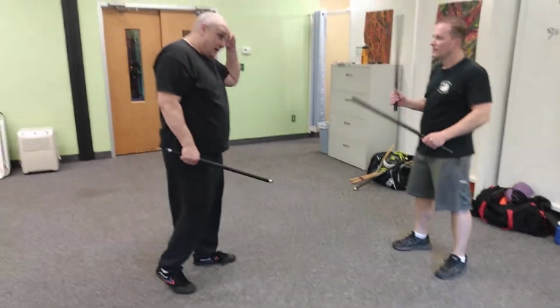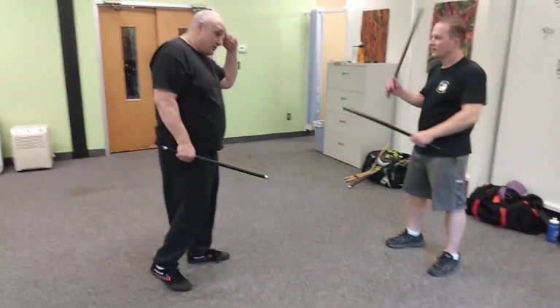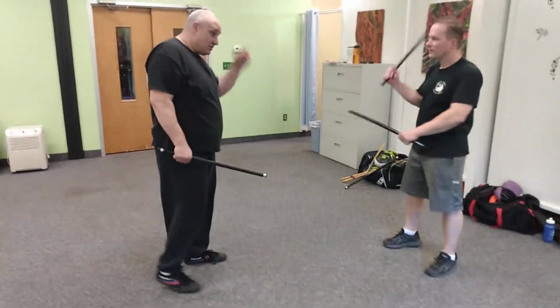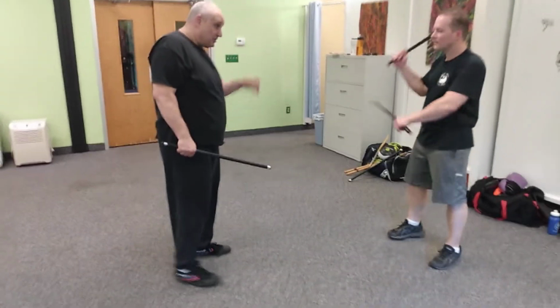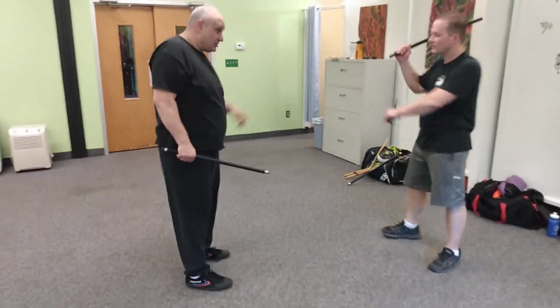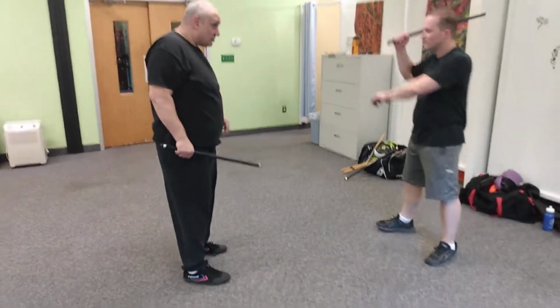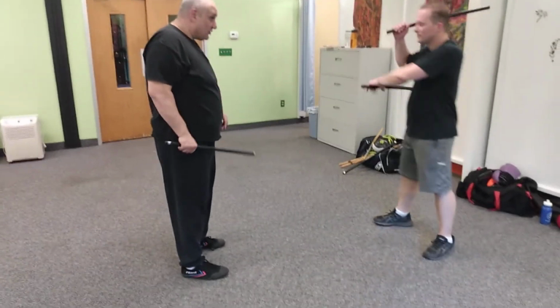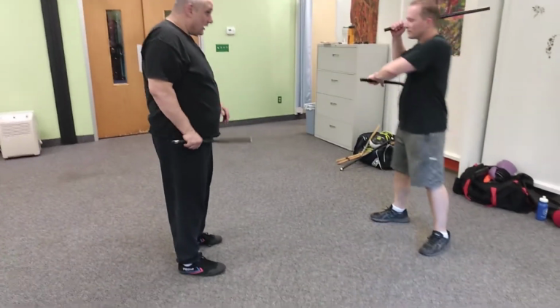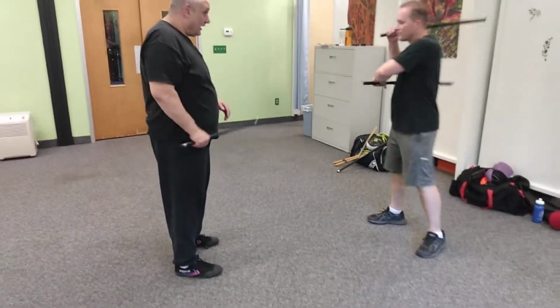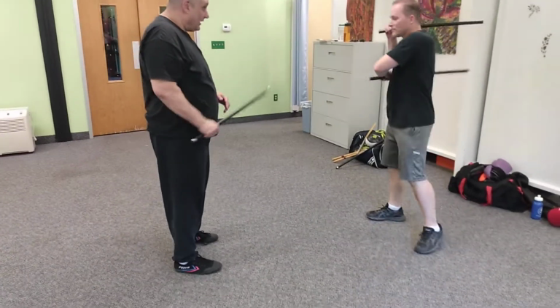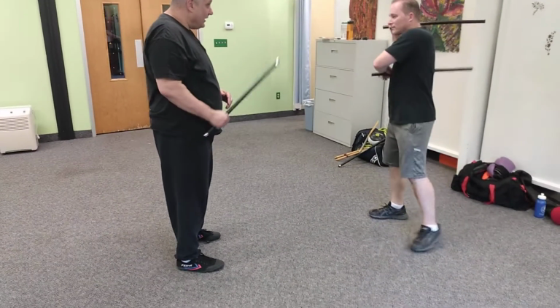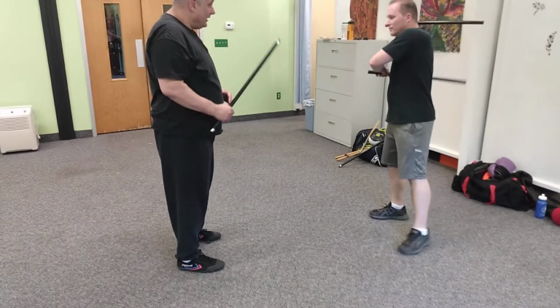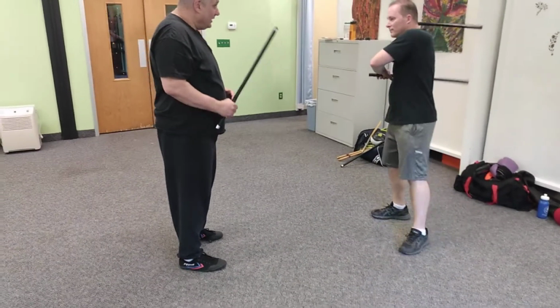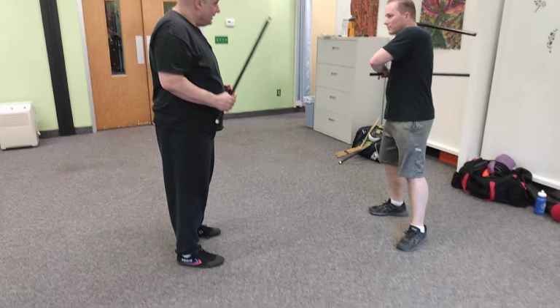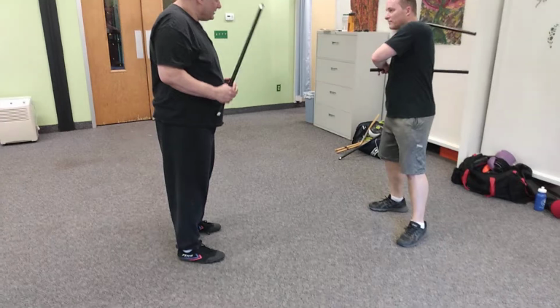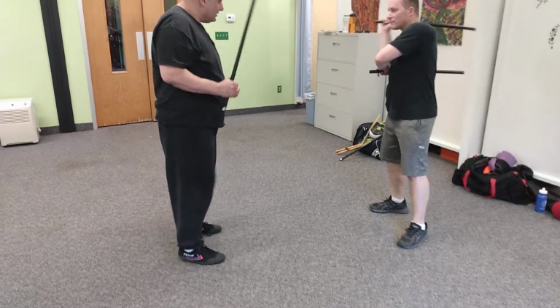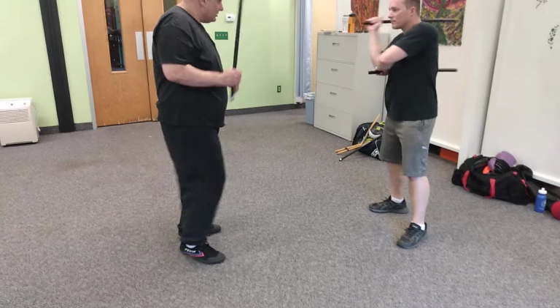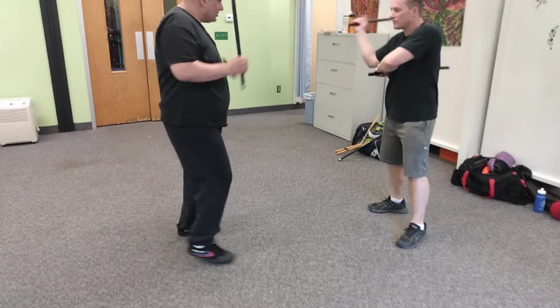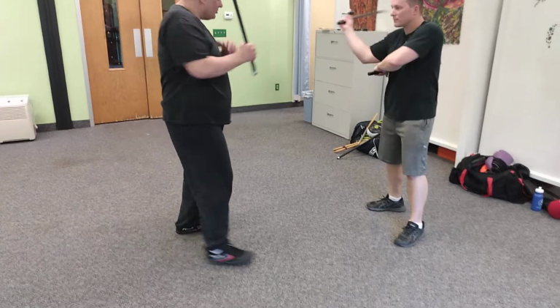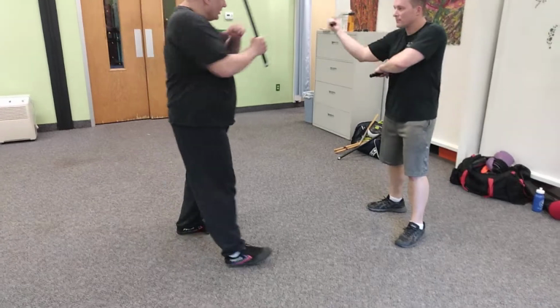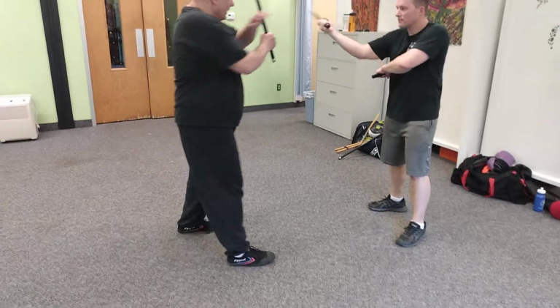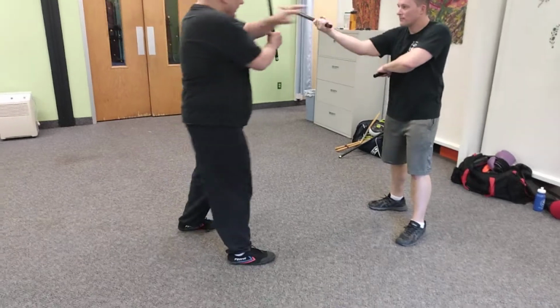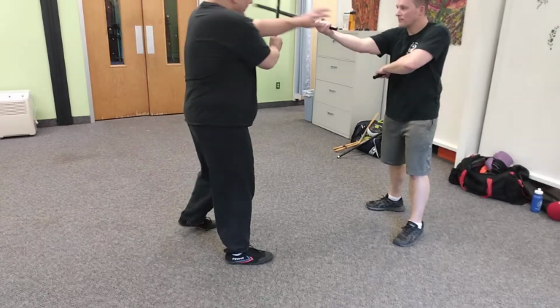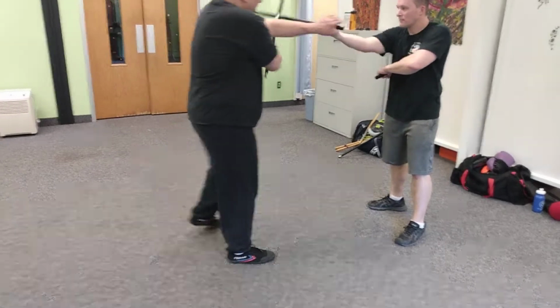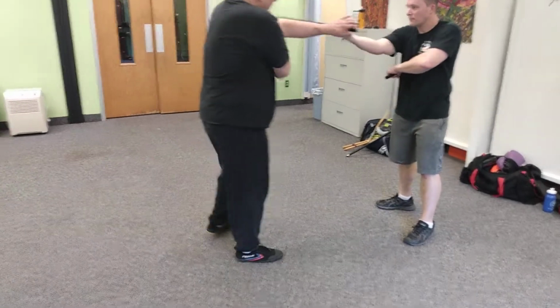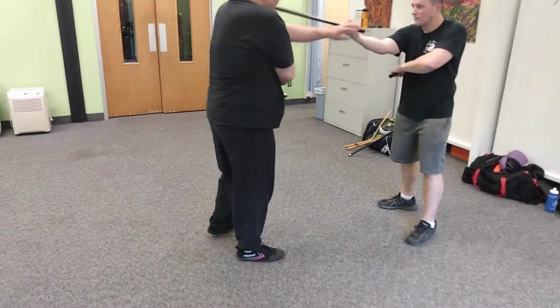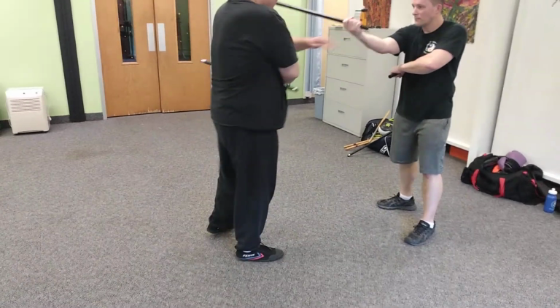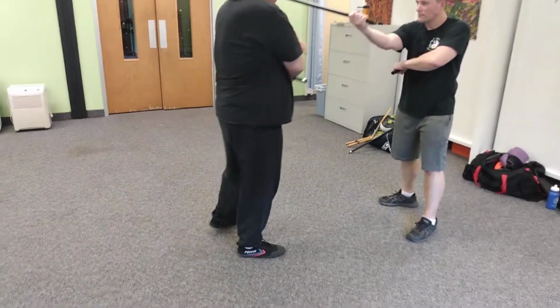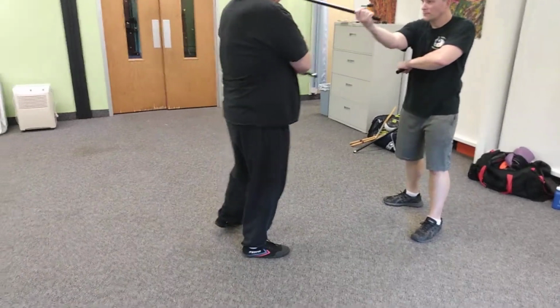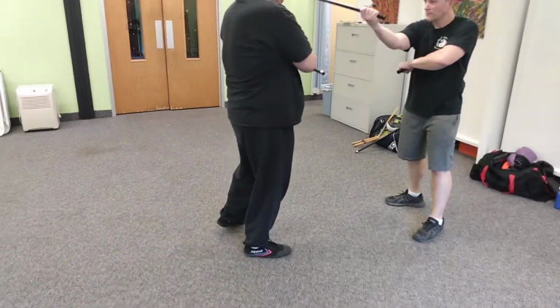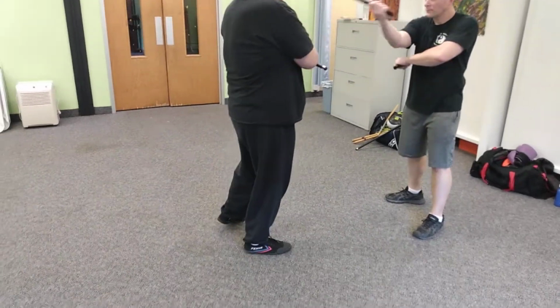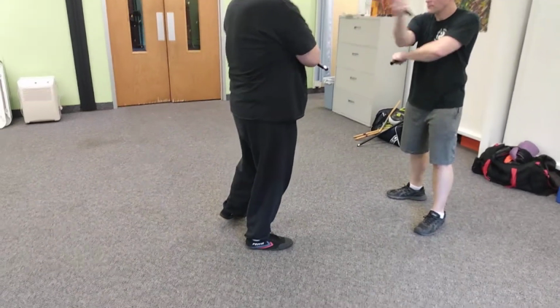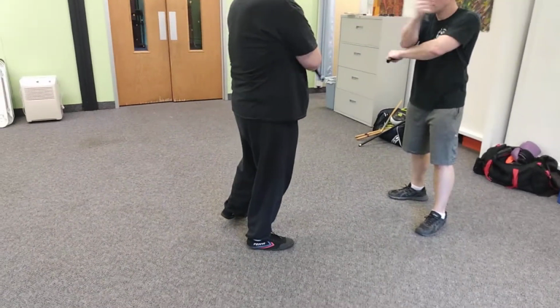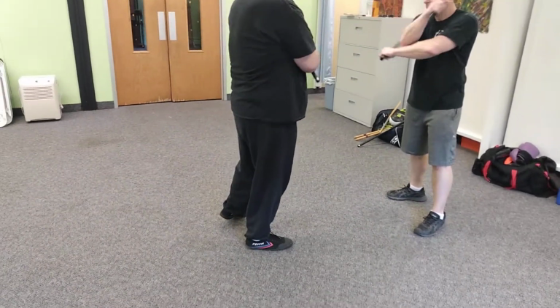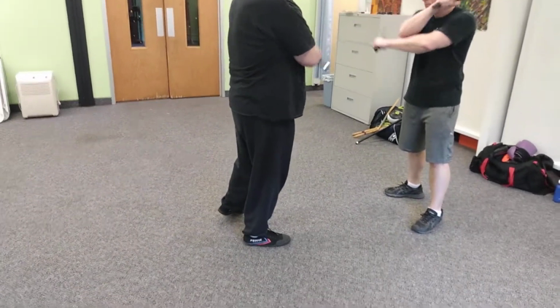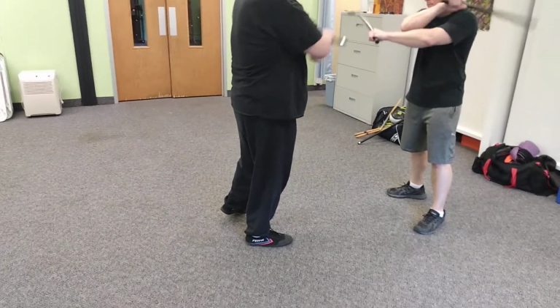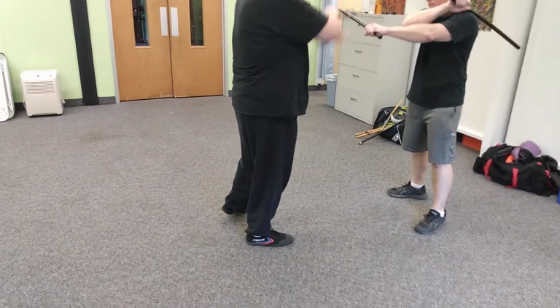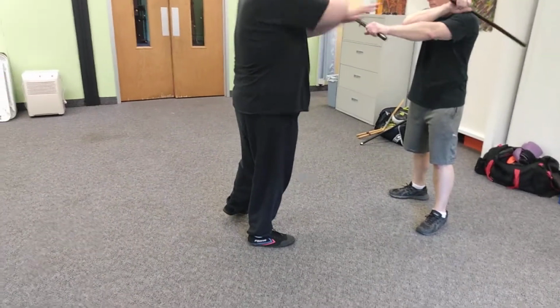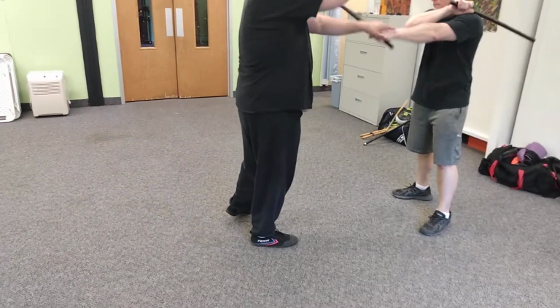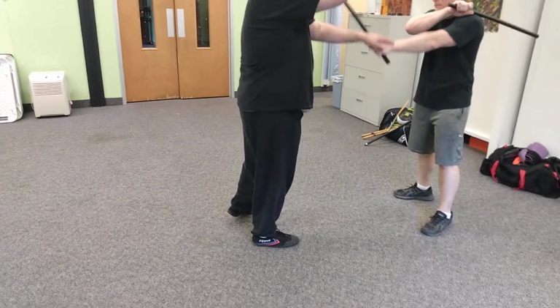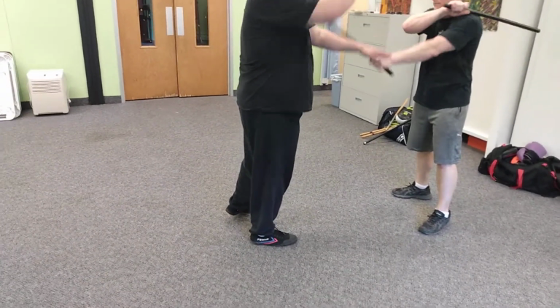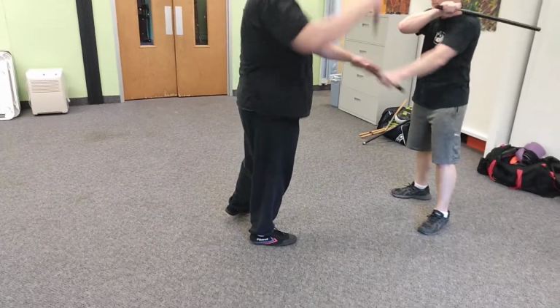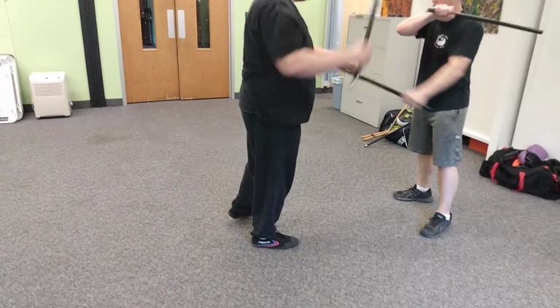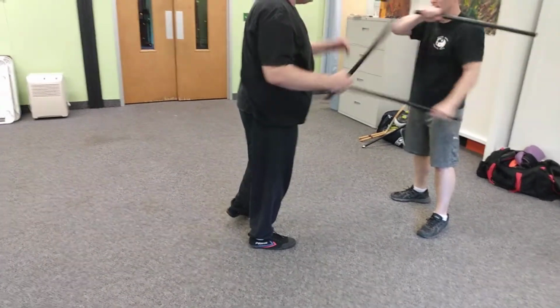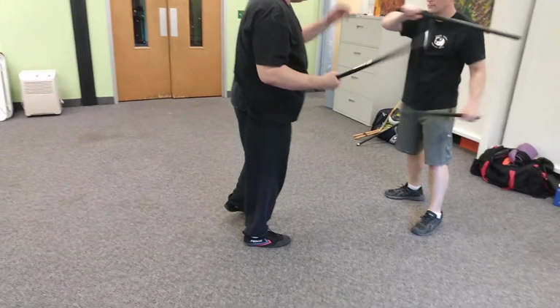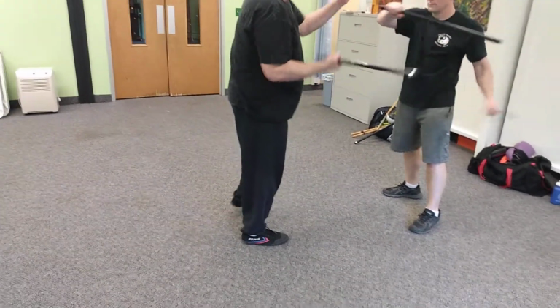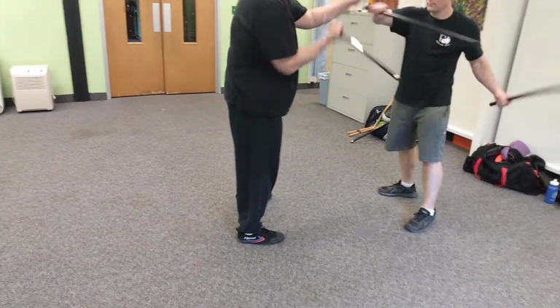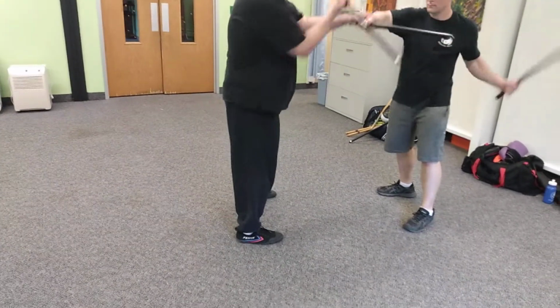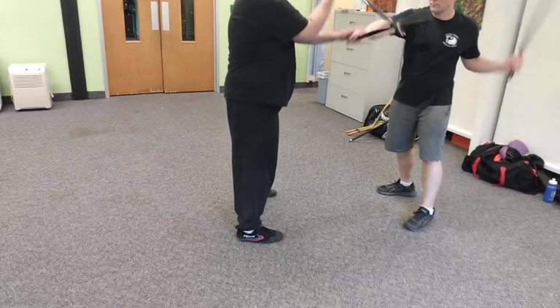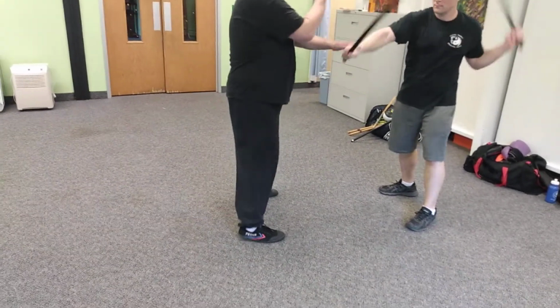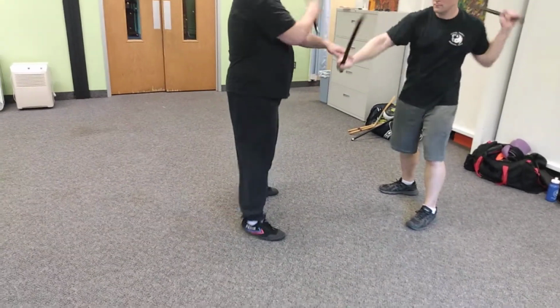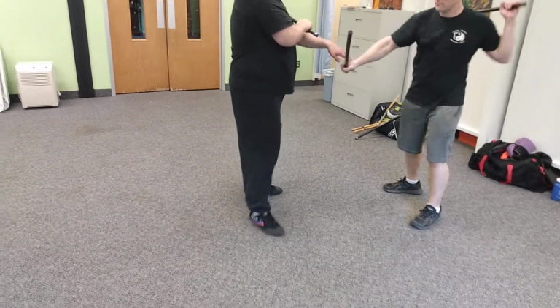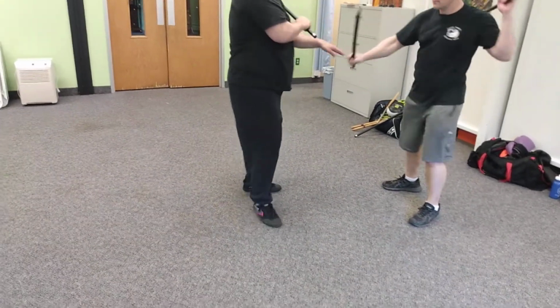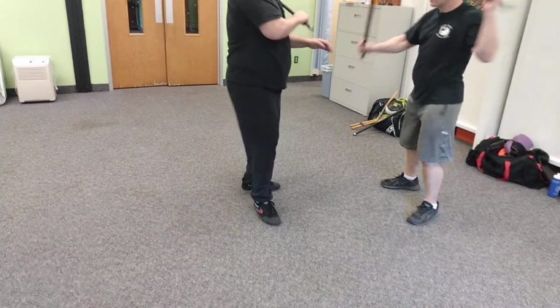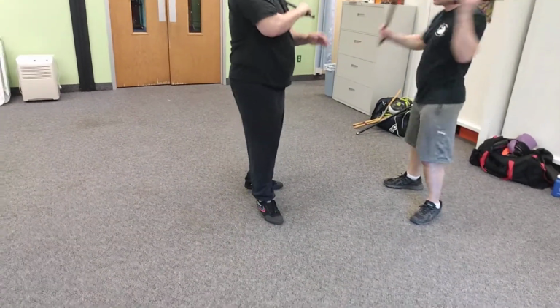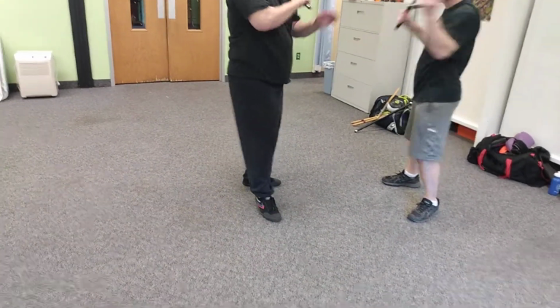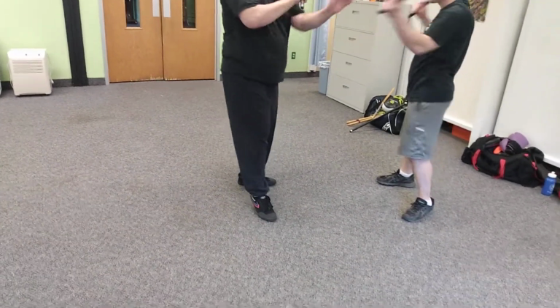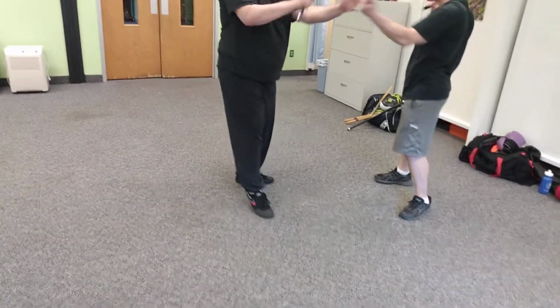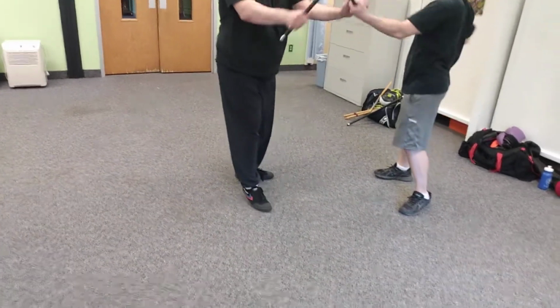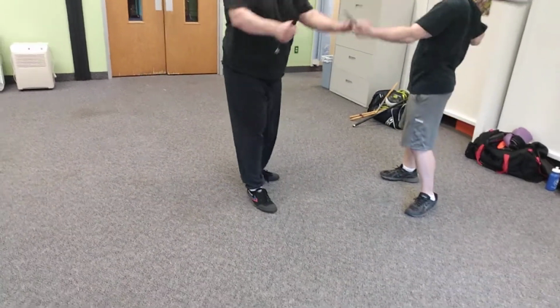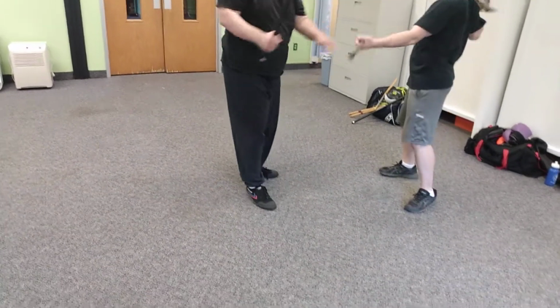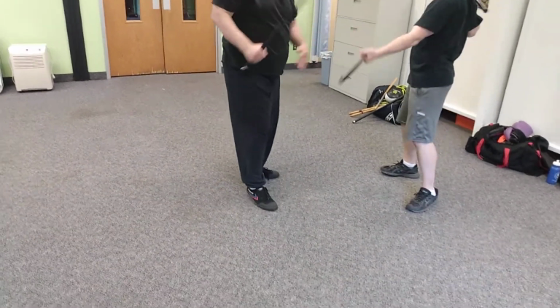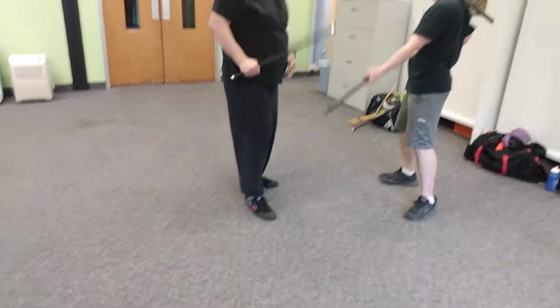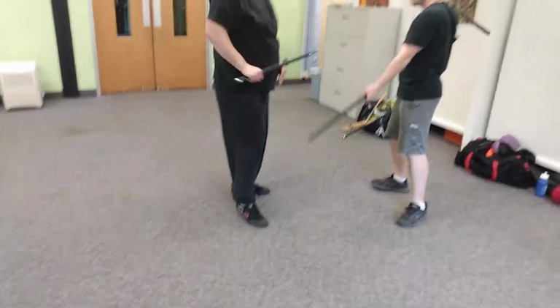Dale's going to strike. He's going to strike forehand, backhand, backhand, forehand.